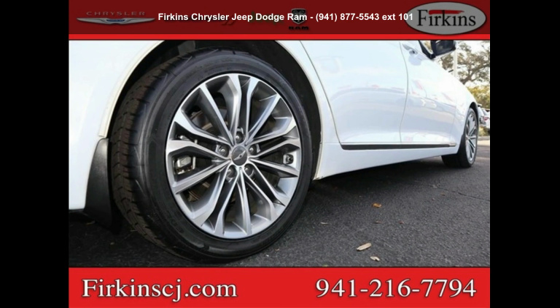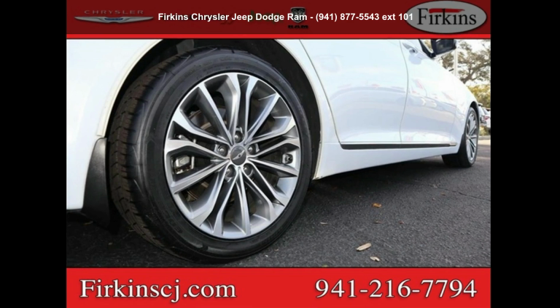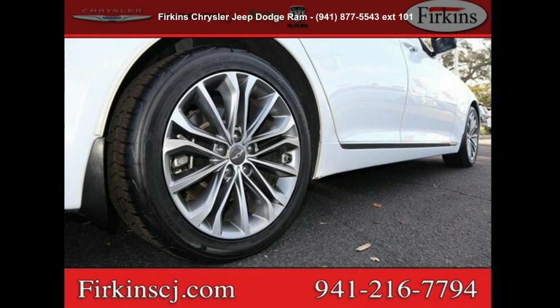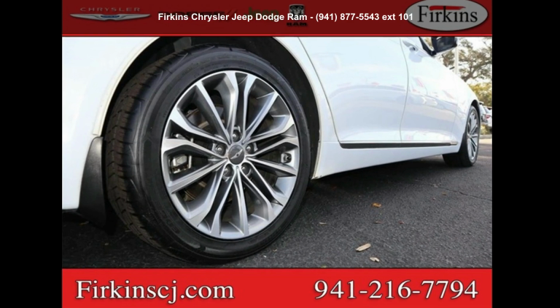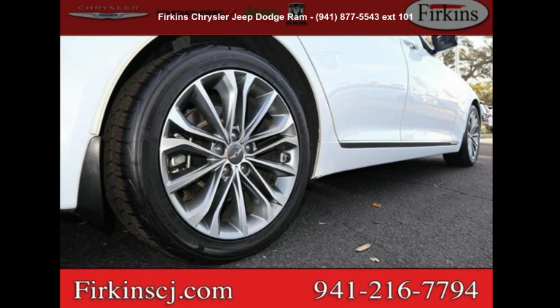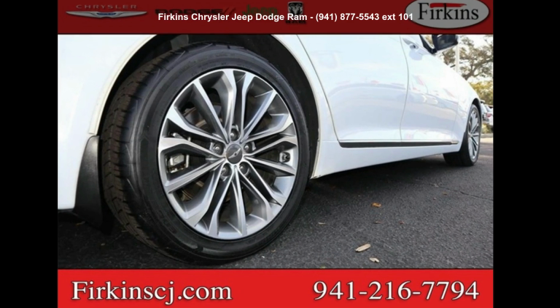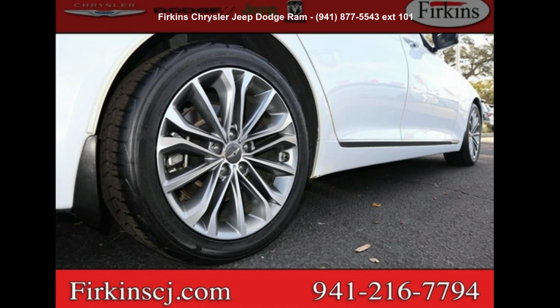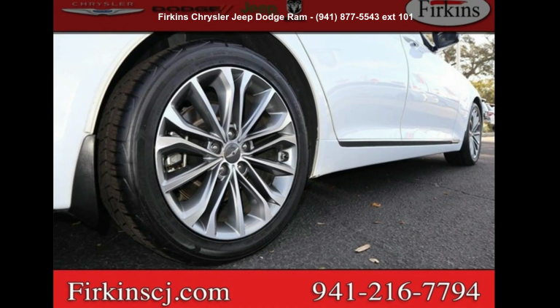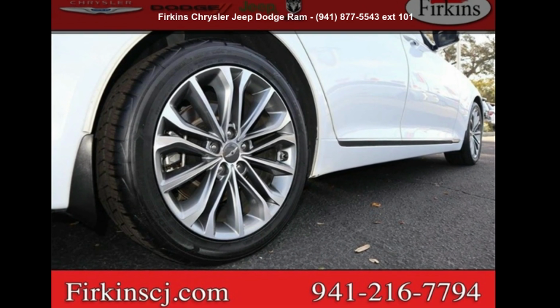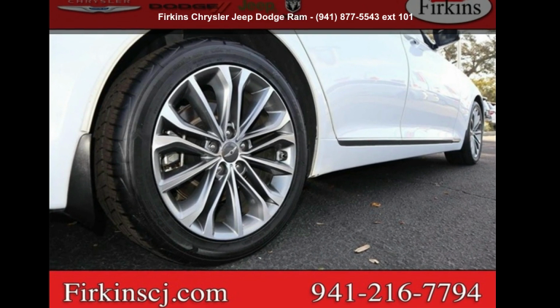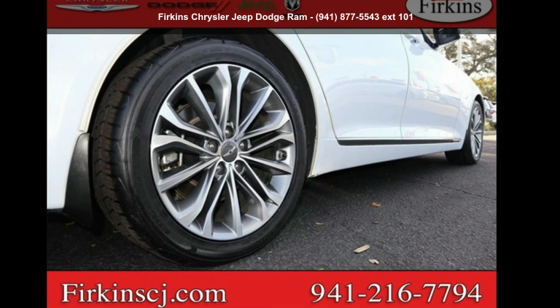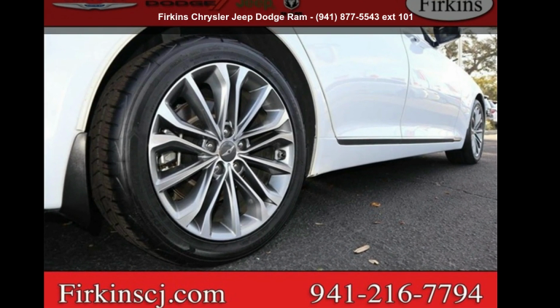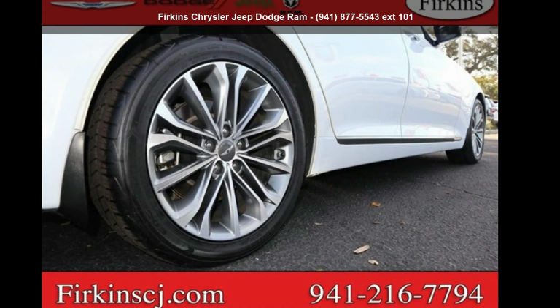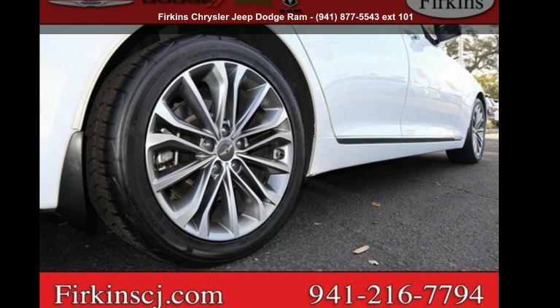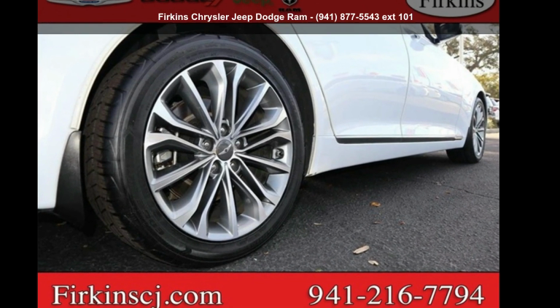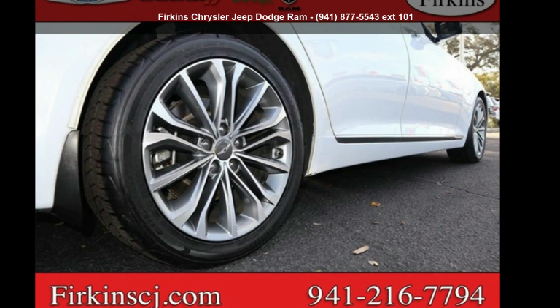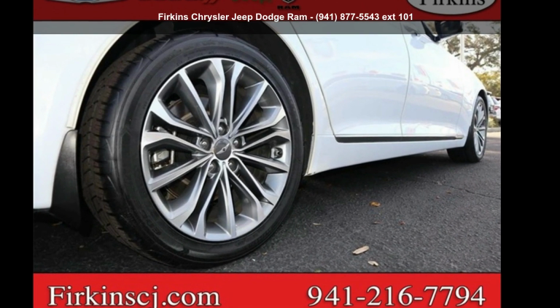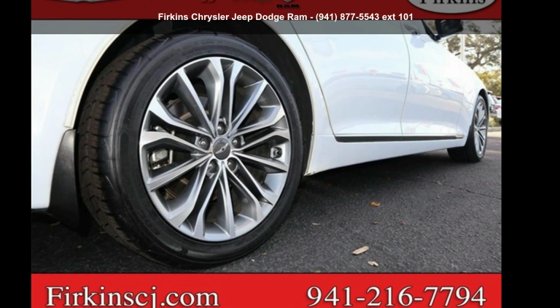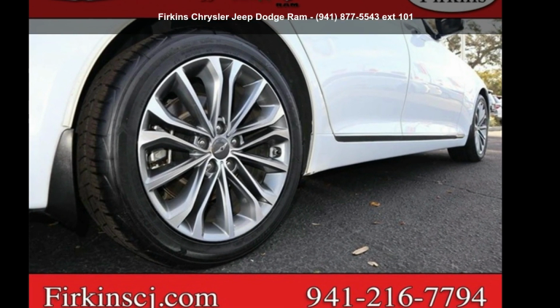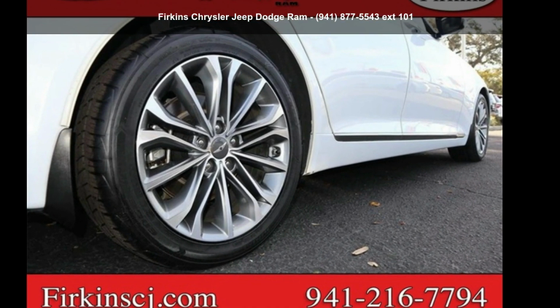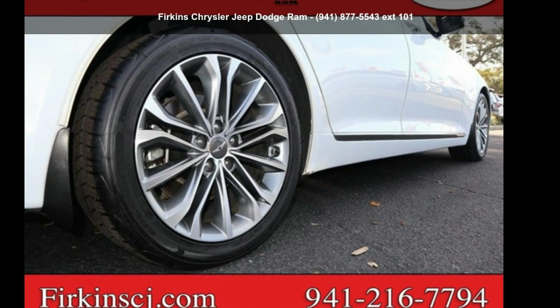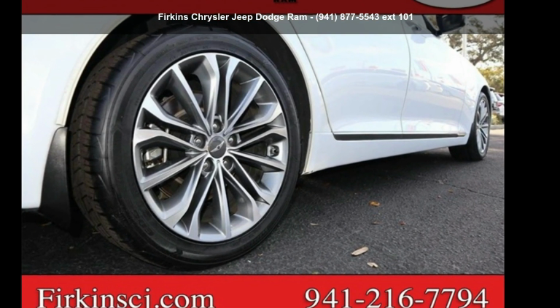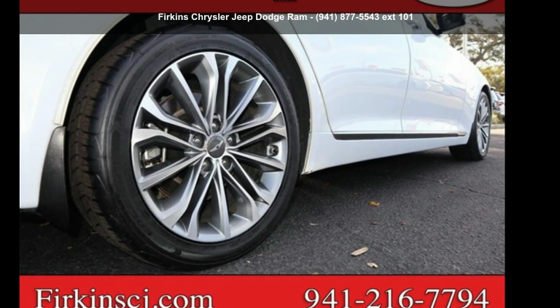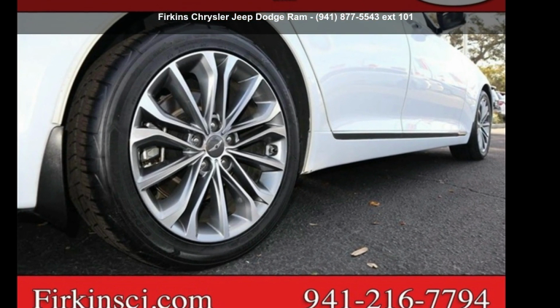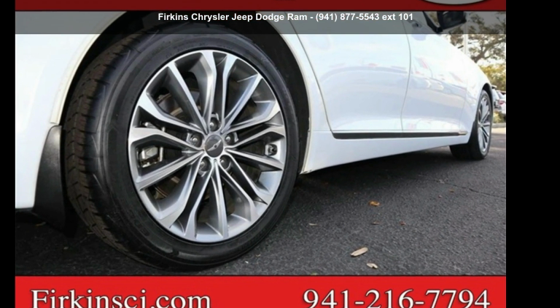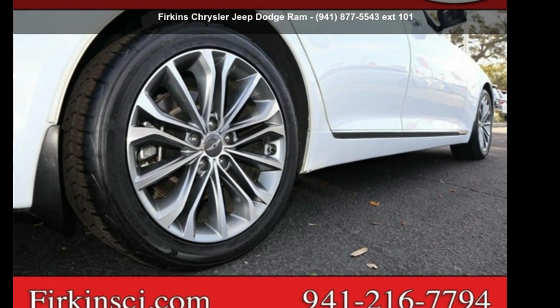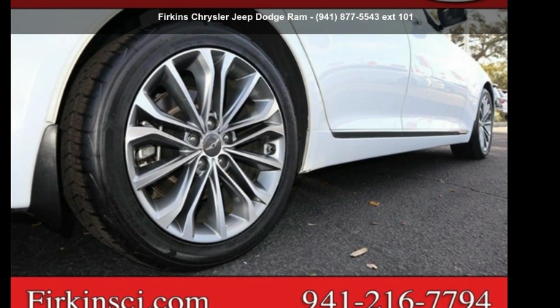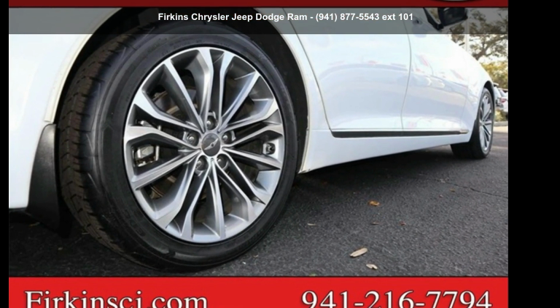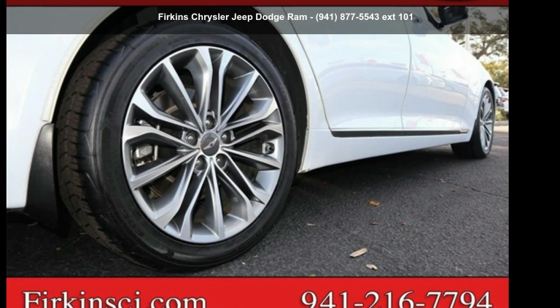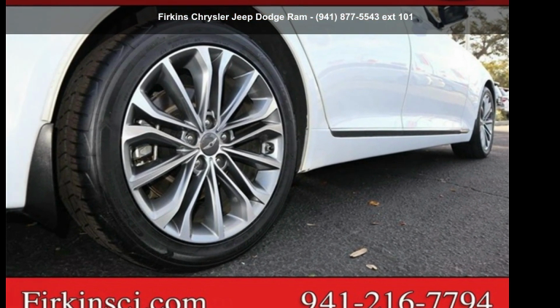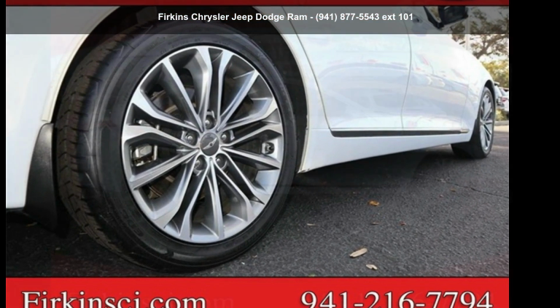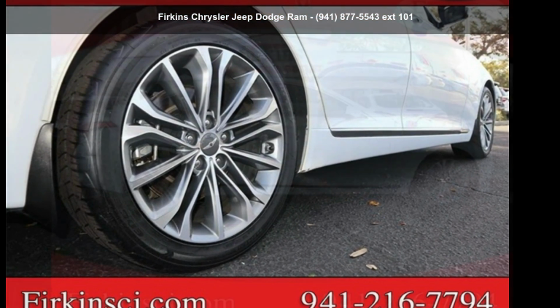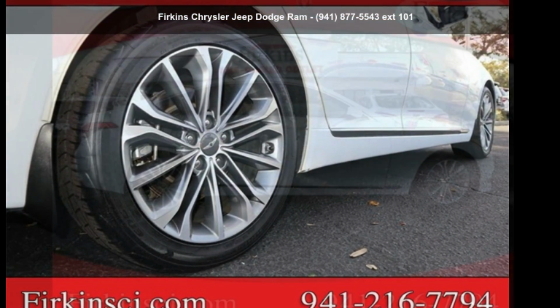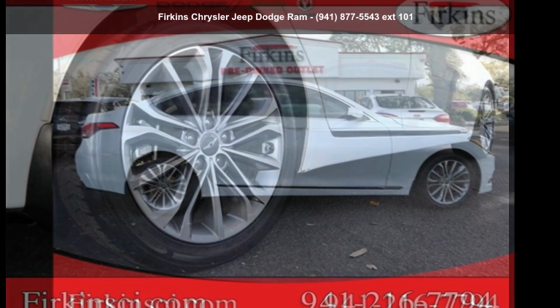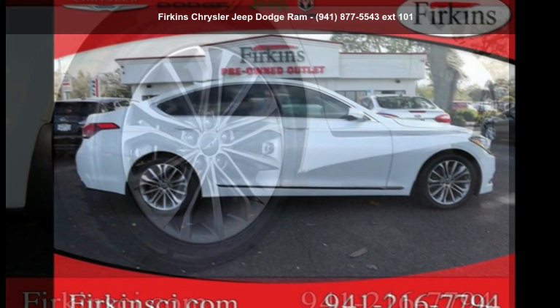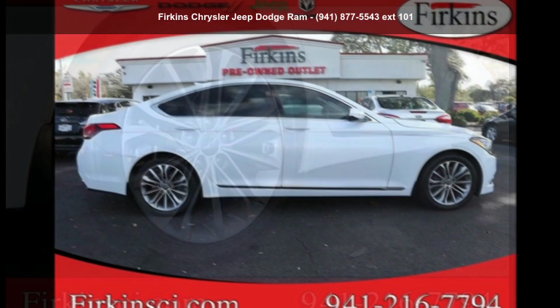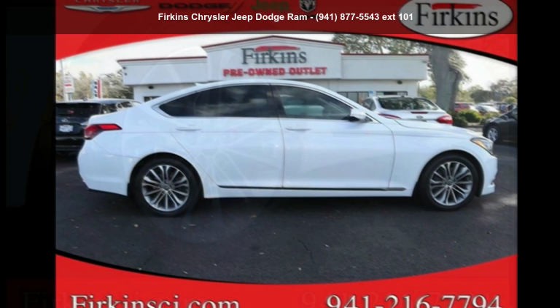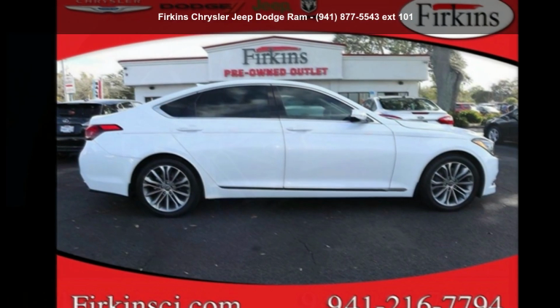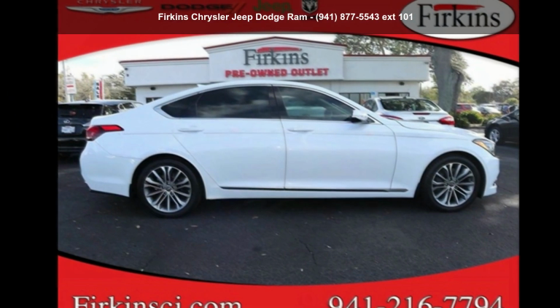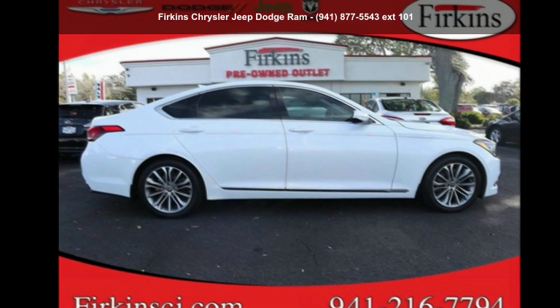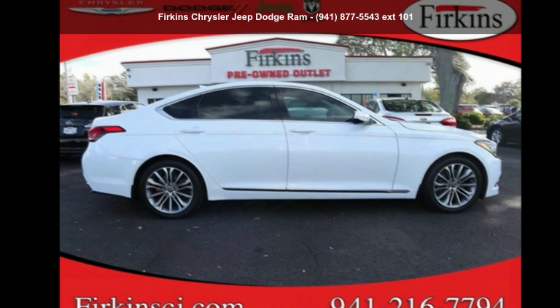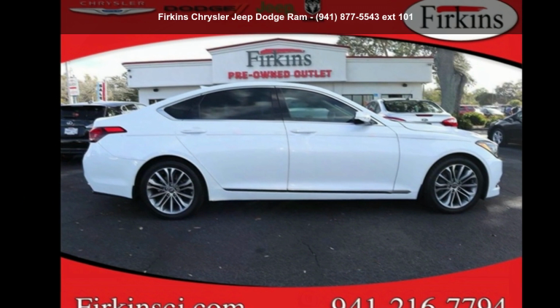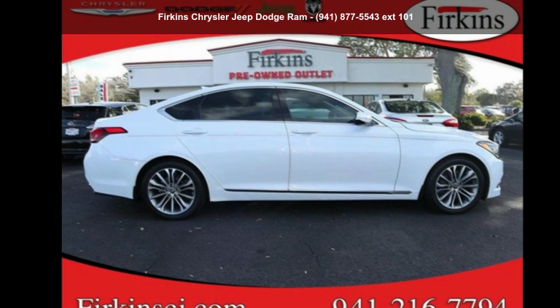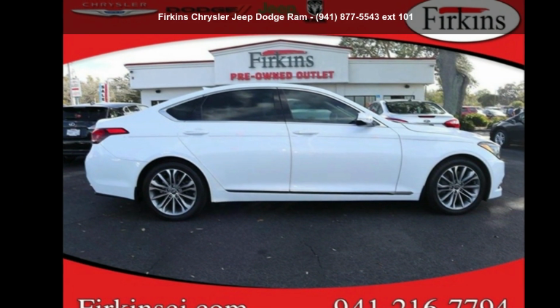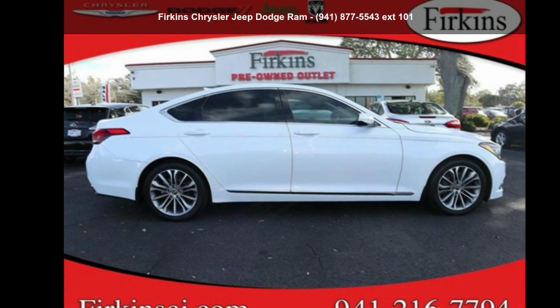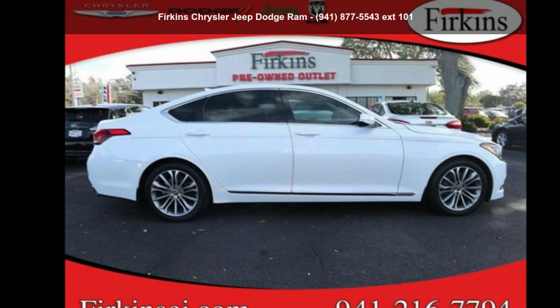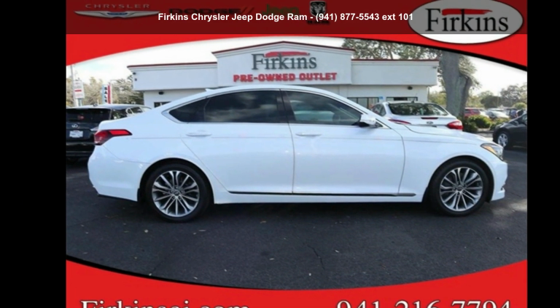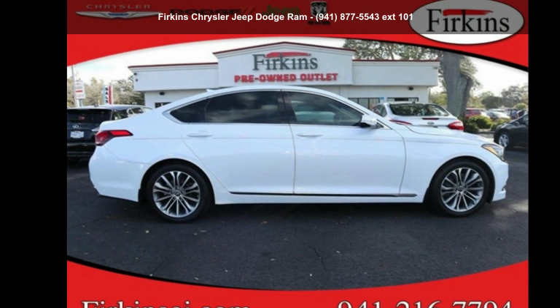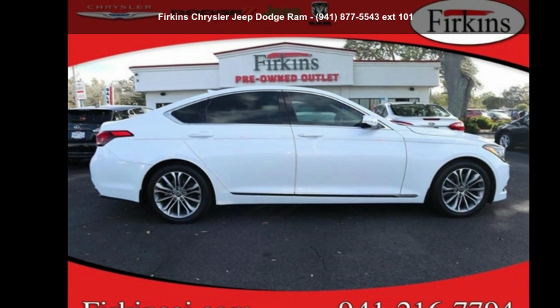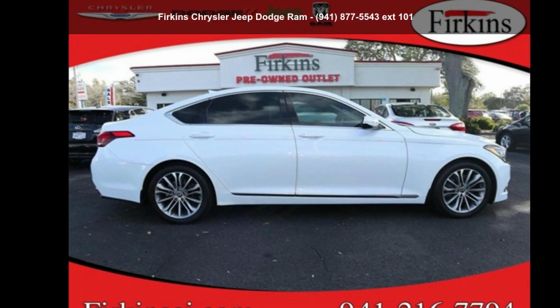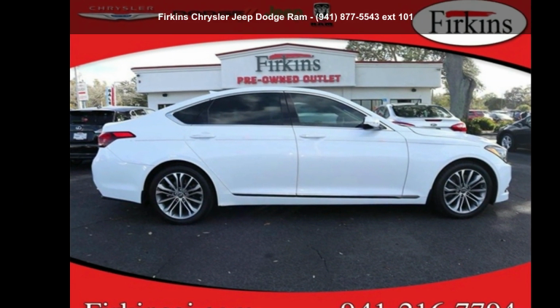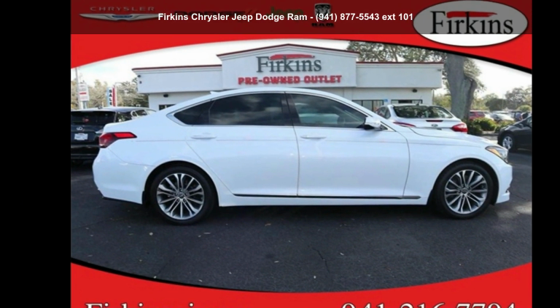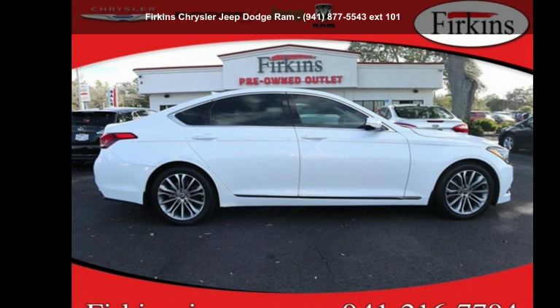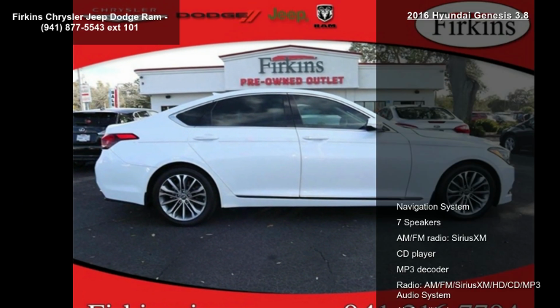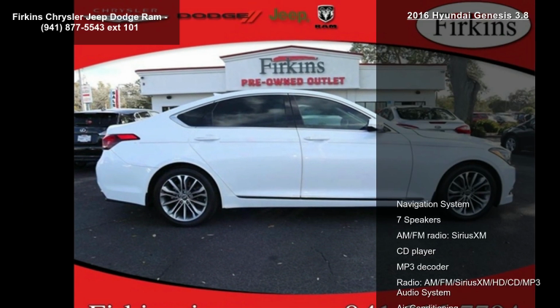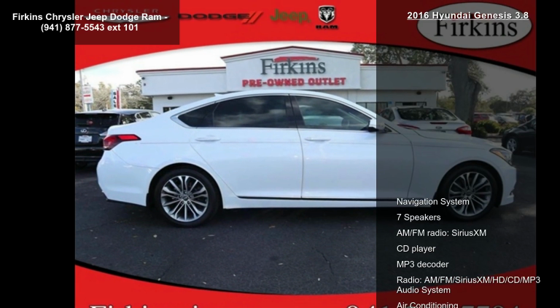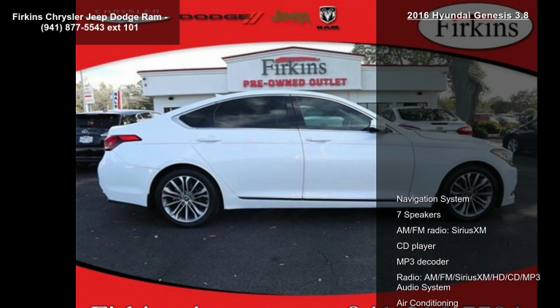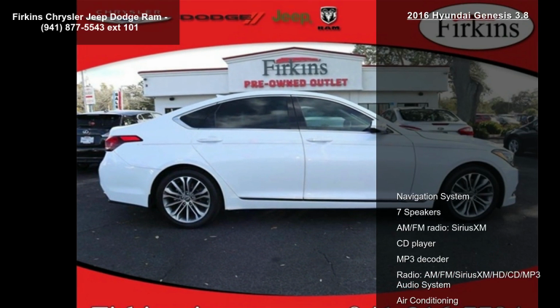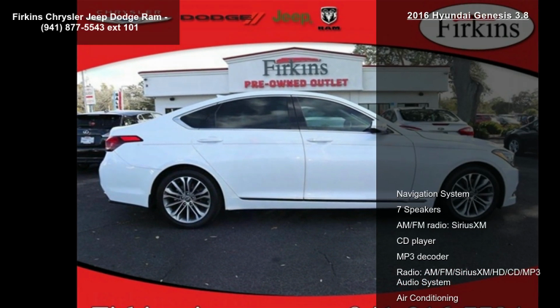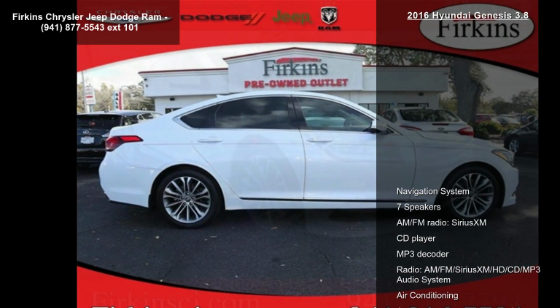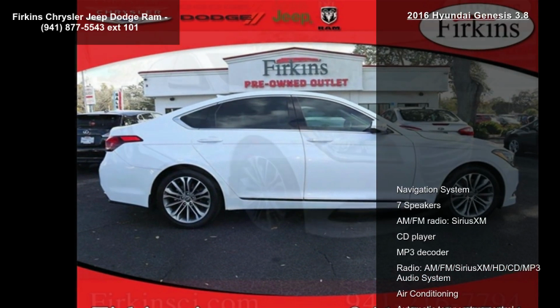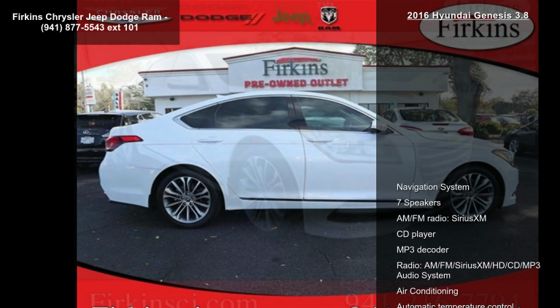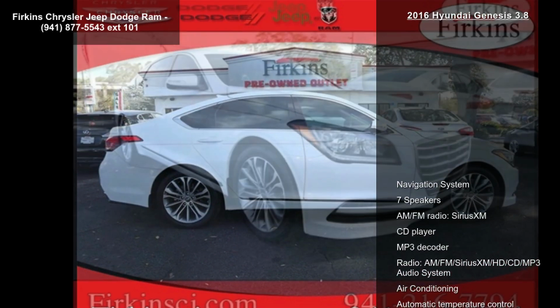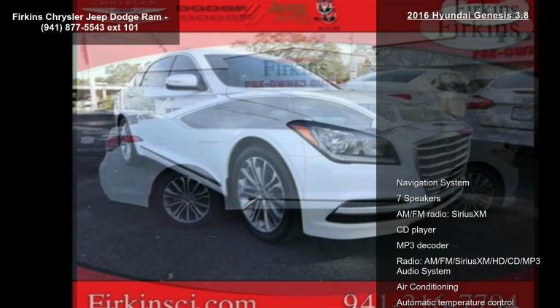Step into the HUD A2016 Genesis 3.8. If you are looking for a first-rate auto, this one could be yours today.